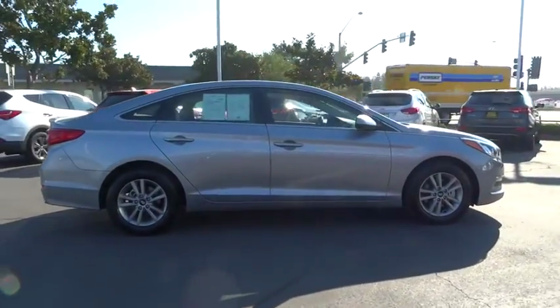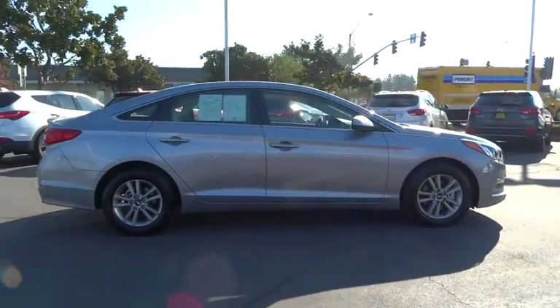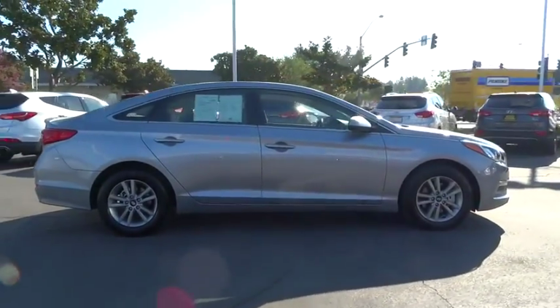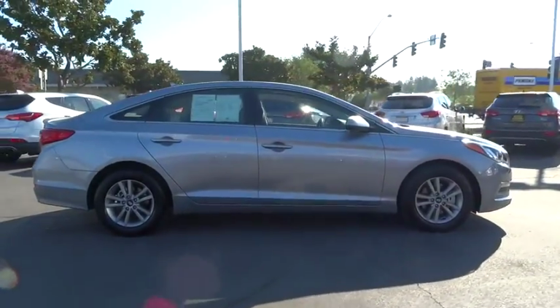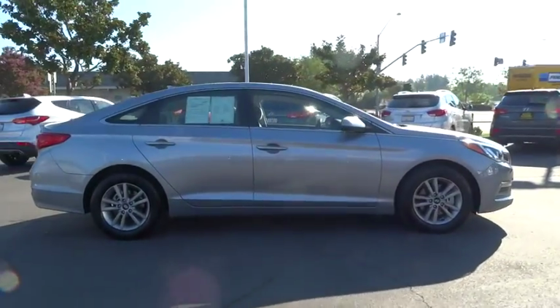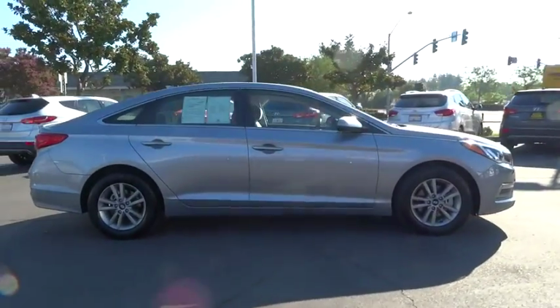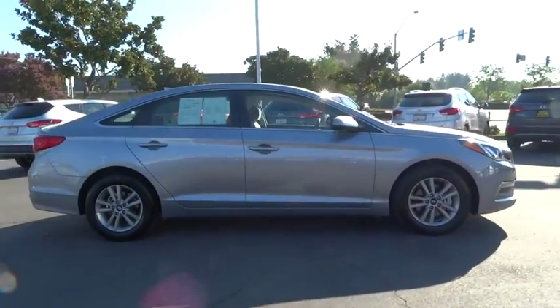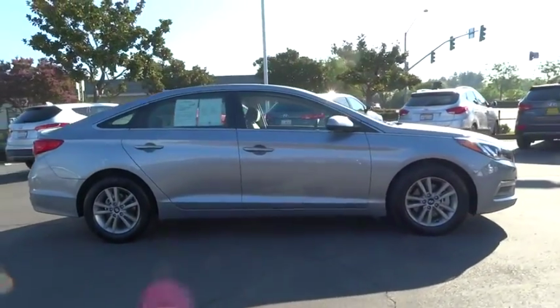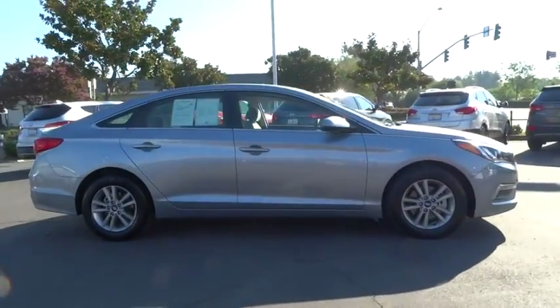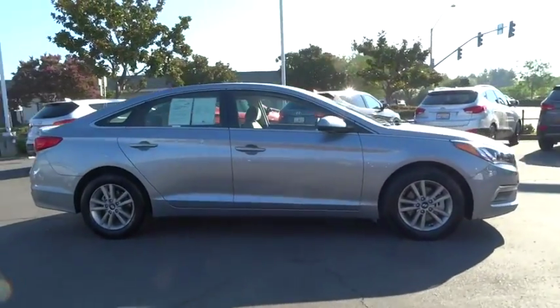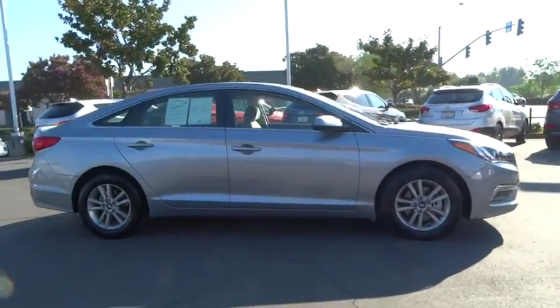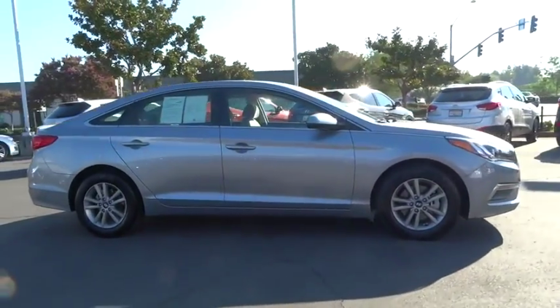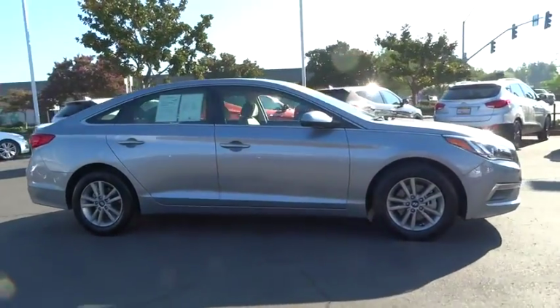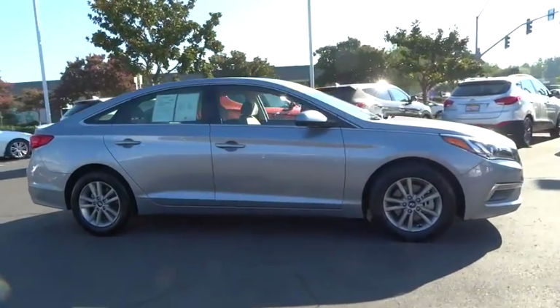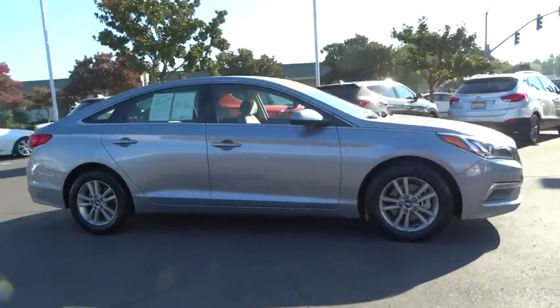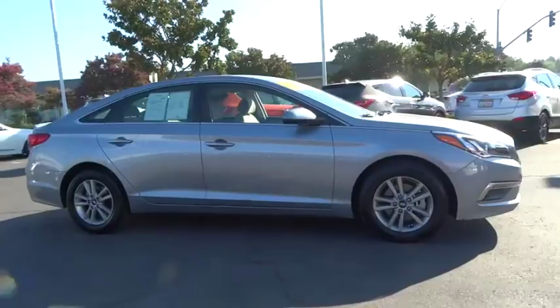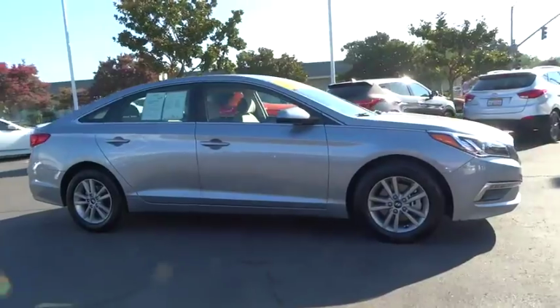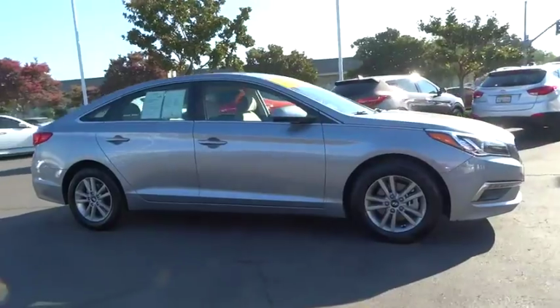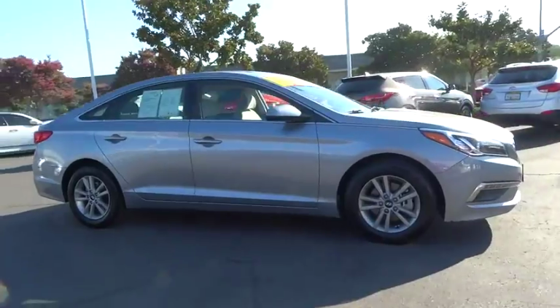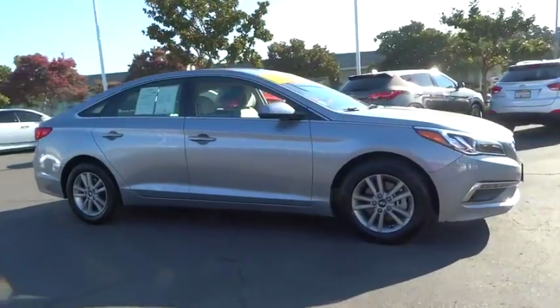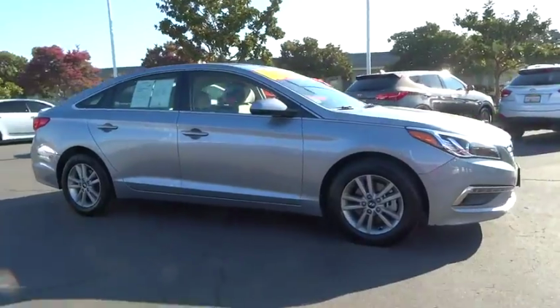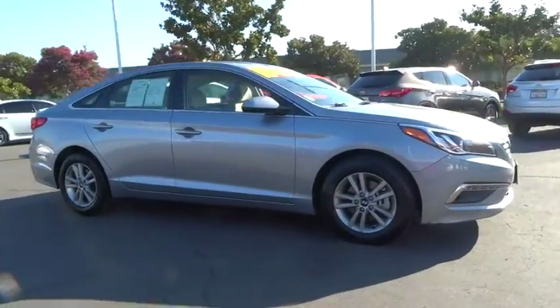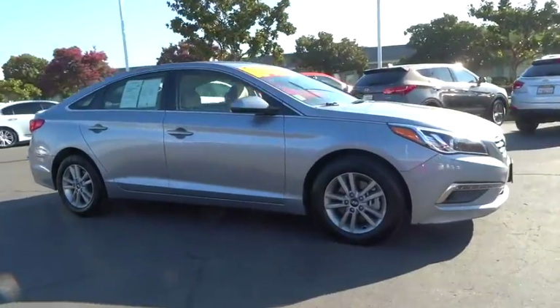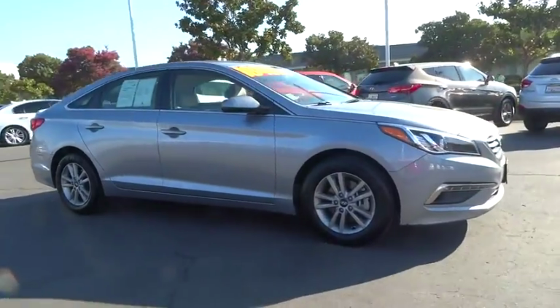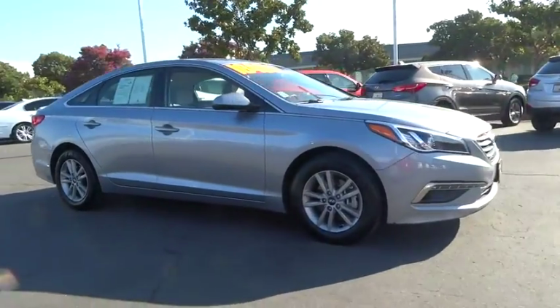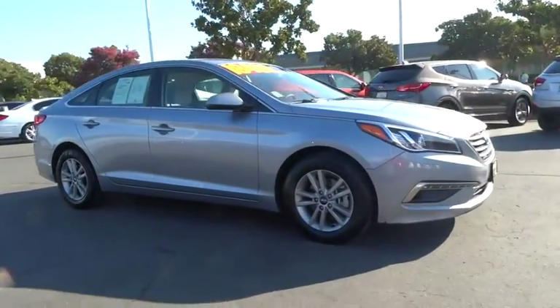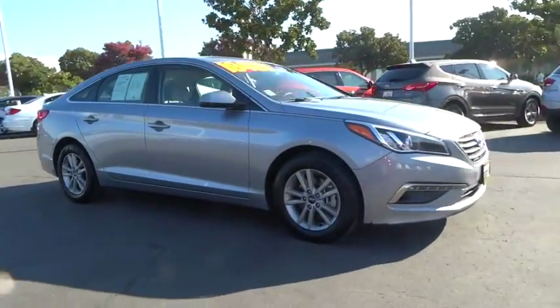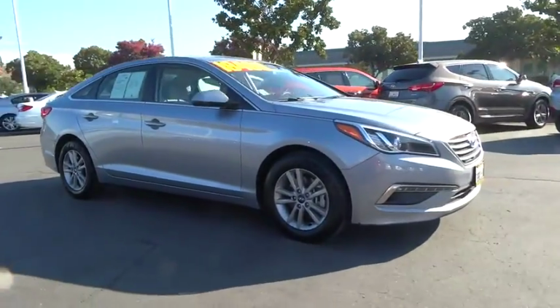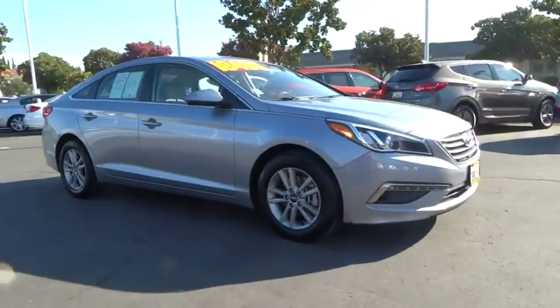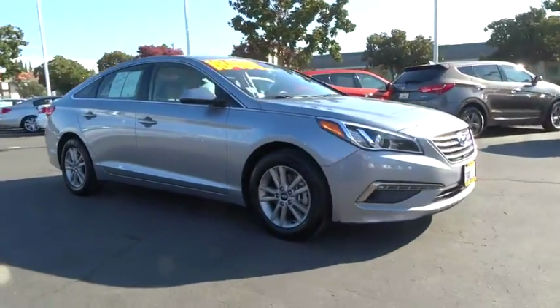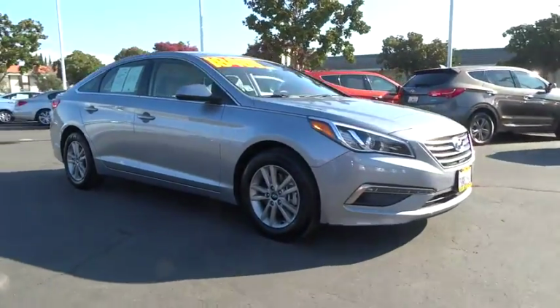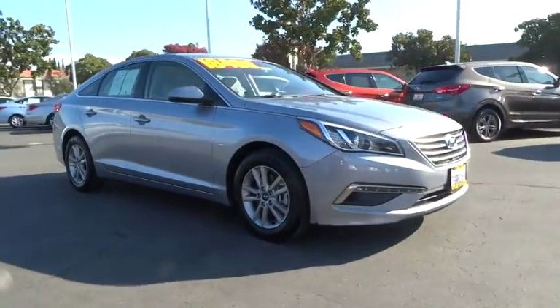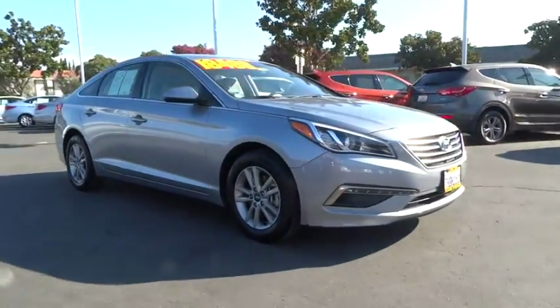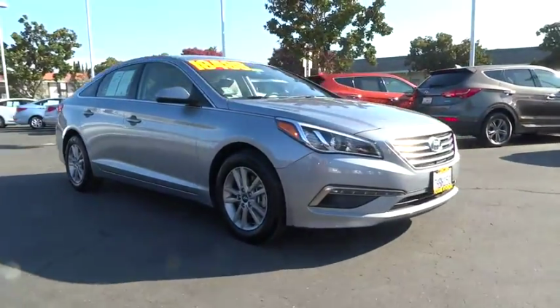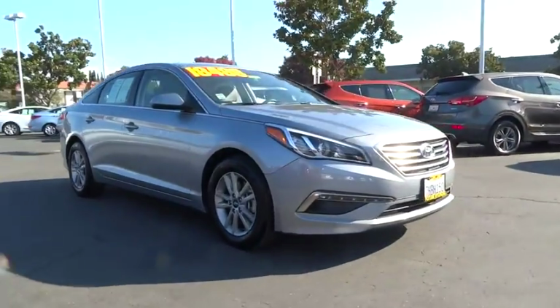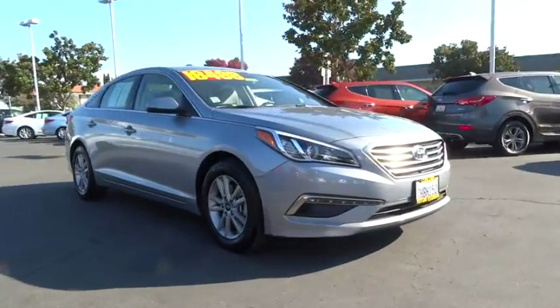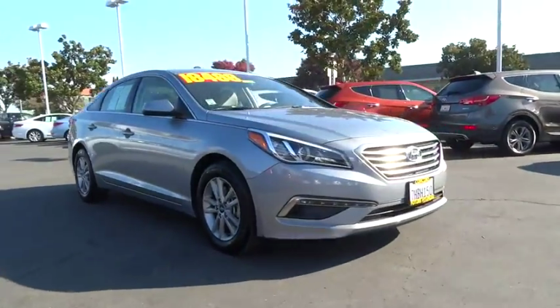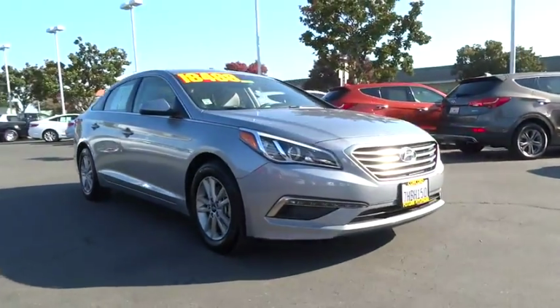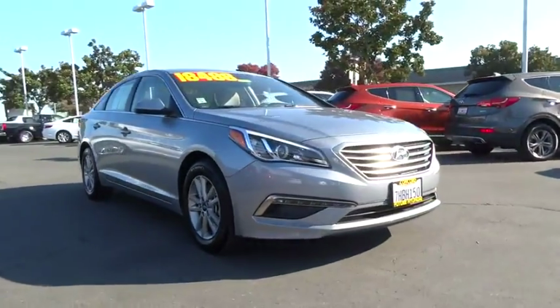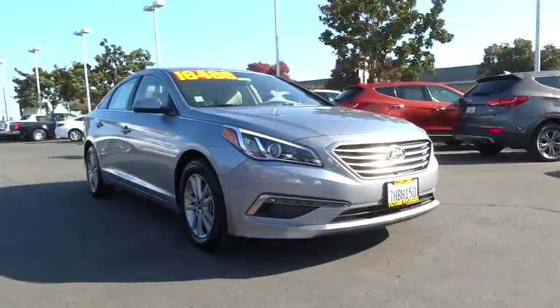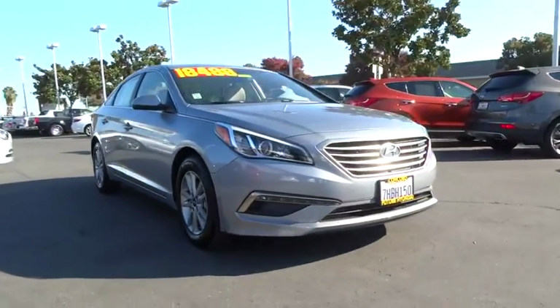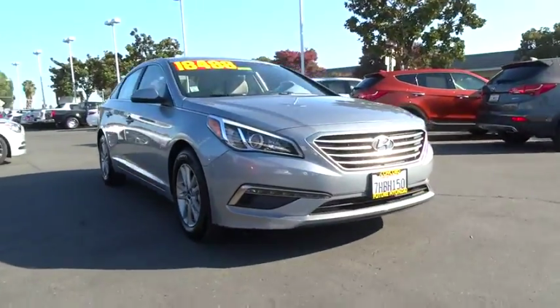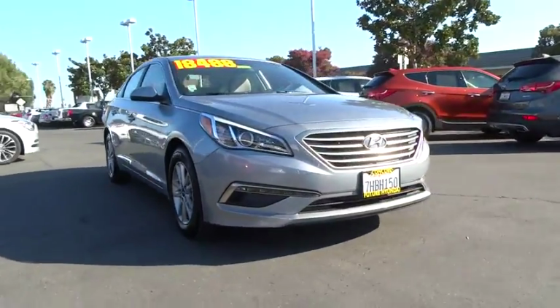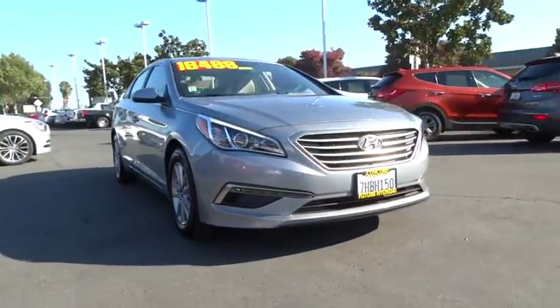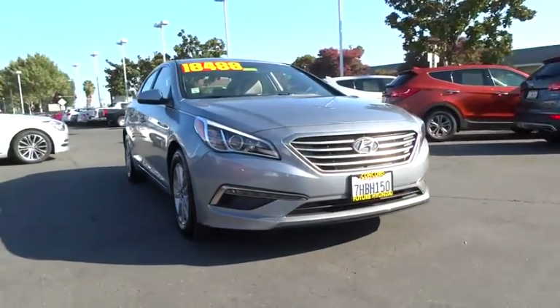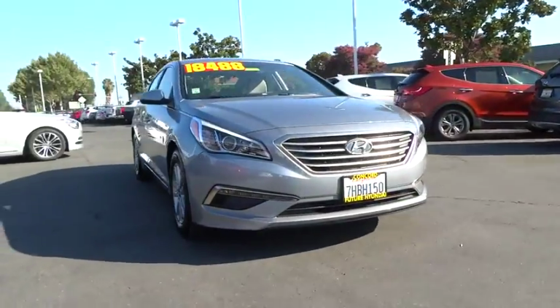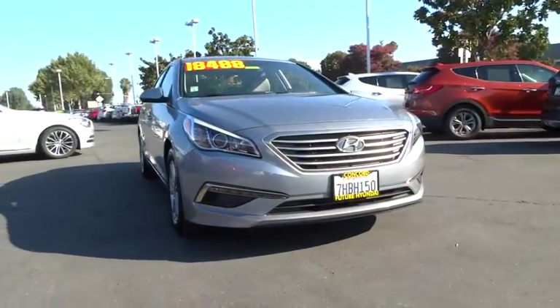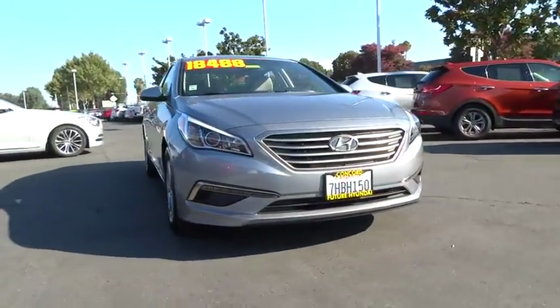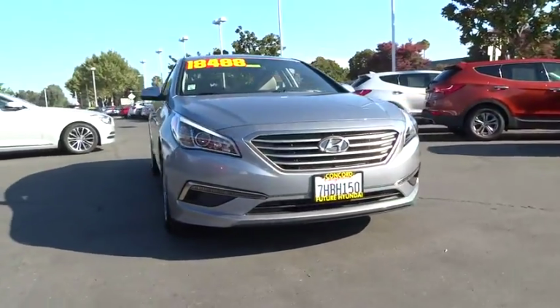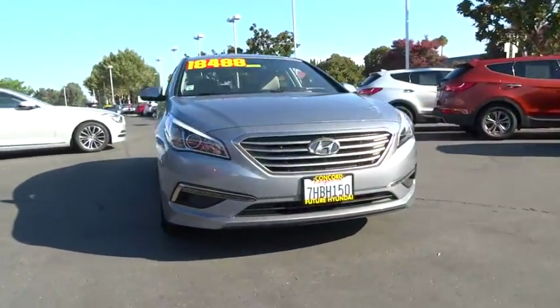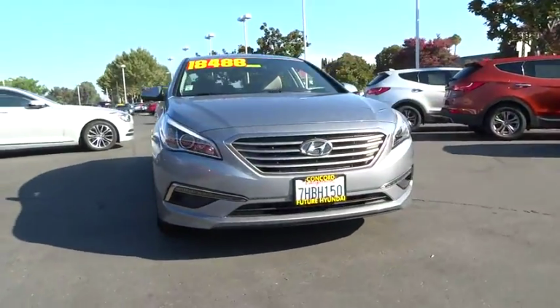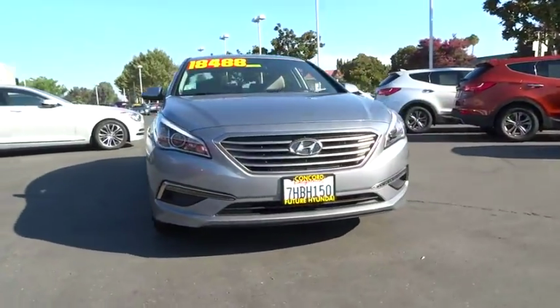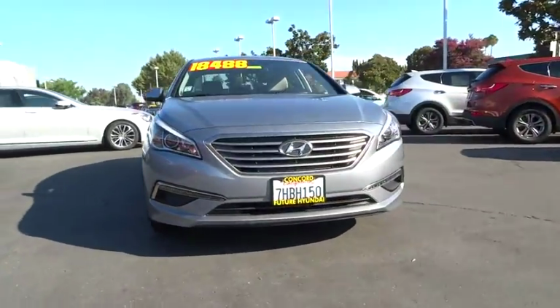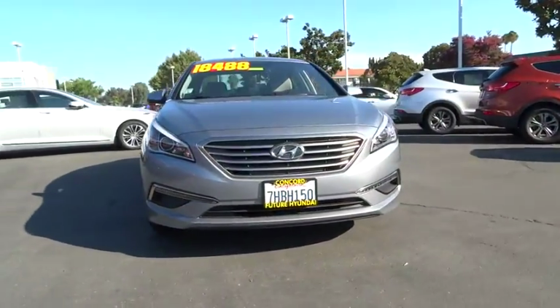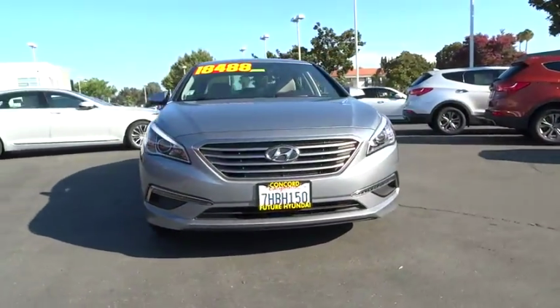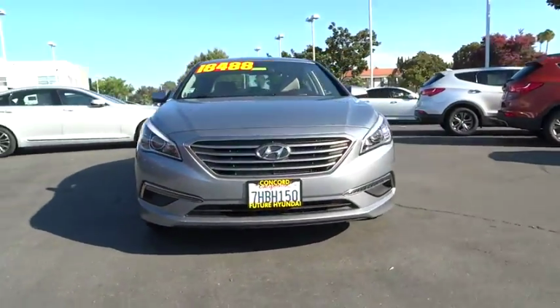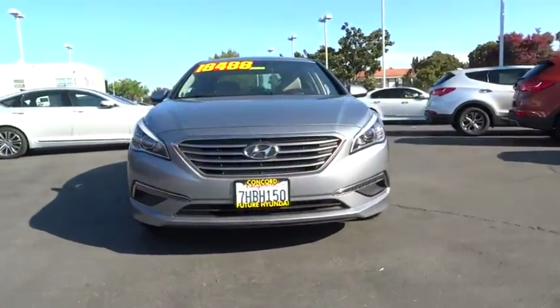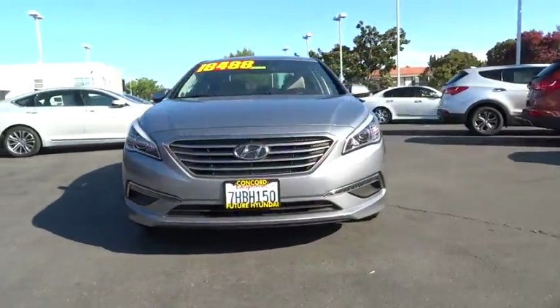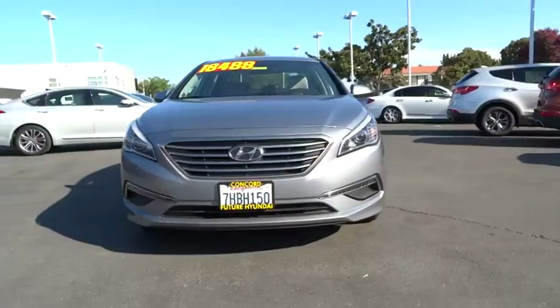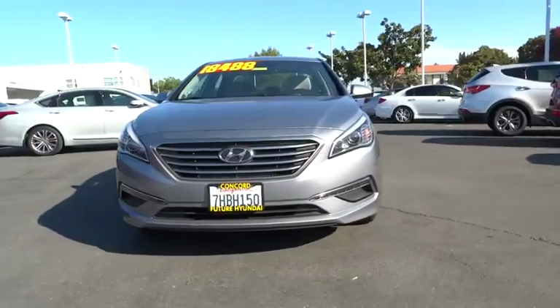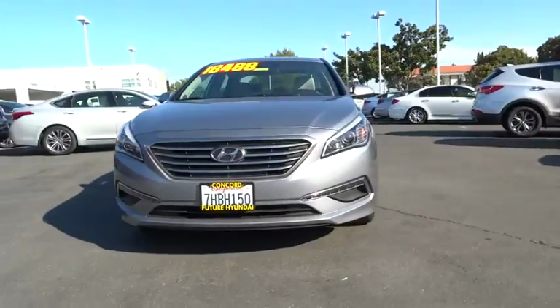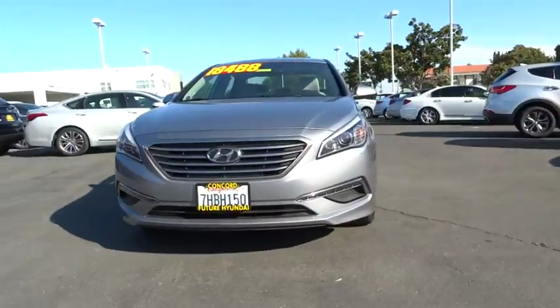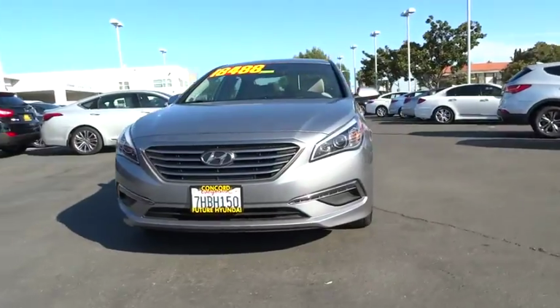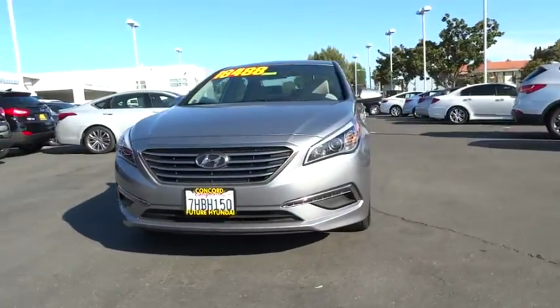This vehicle has less than 30,000 miles. Here are some of this vehicle's great options. Bluetooth. Come see the car for yourself.